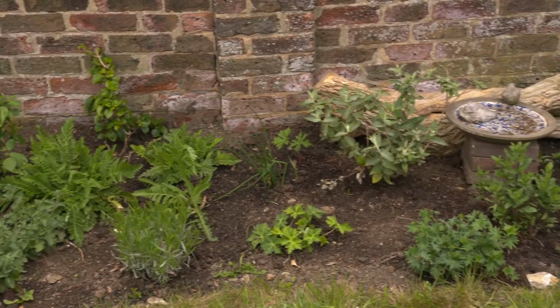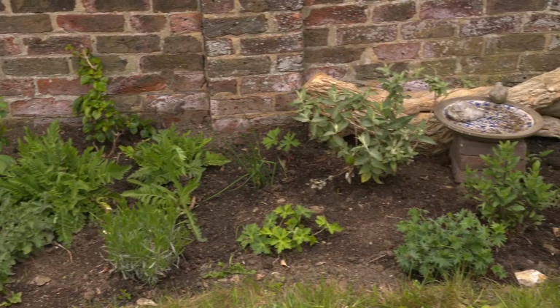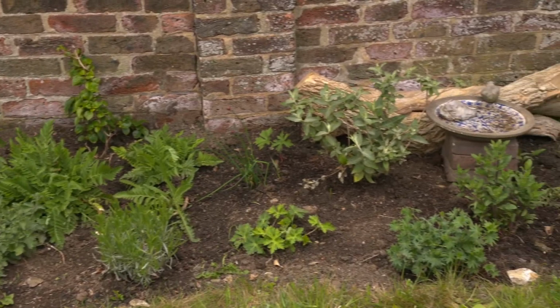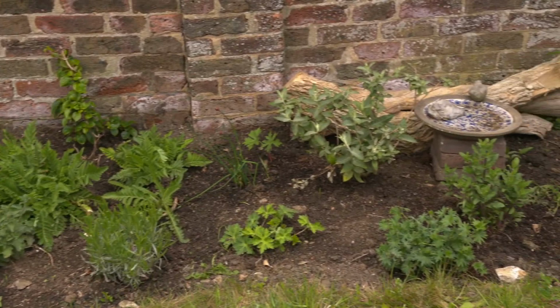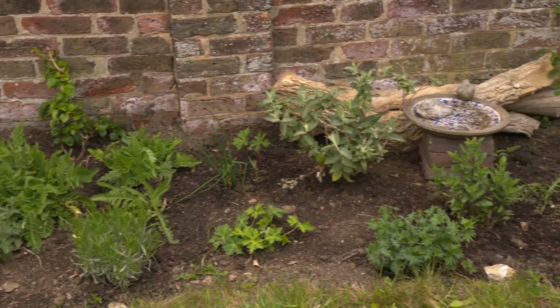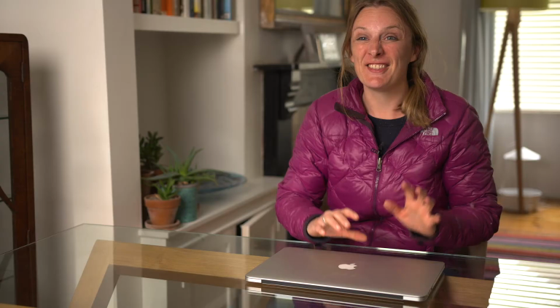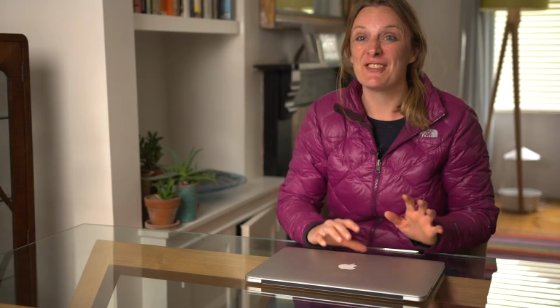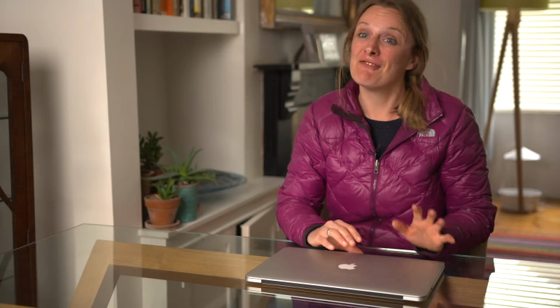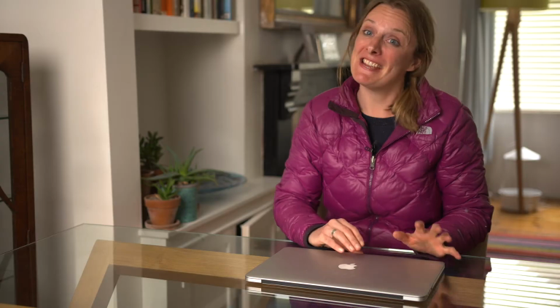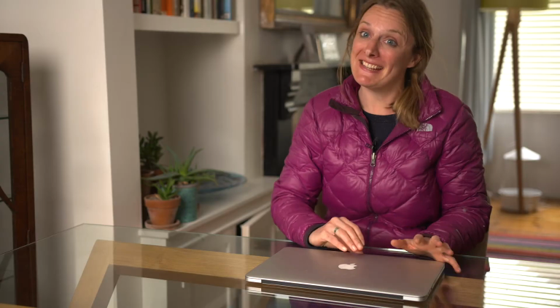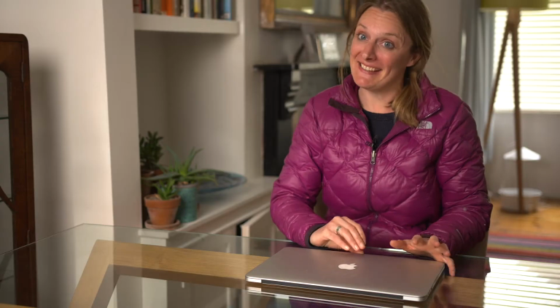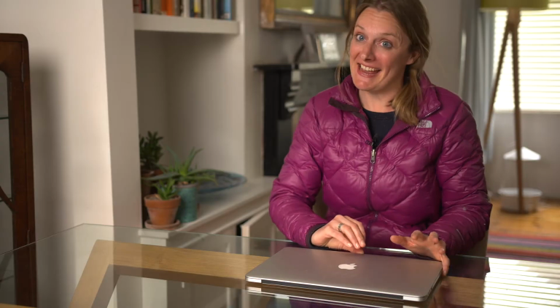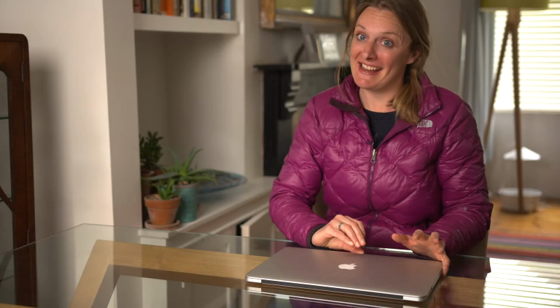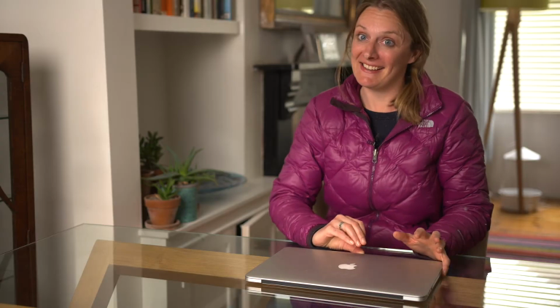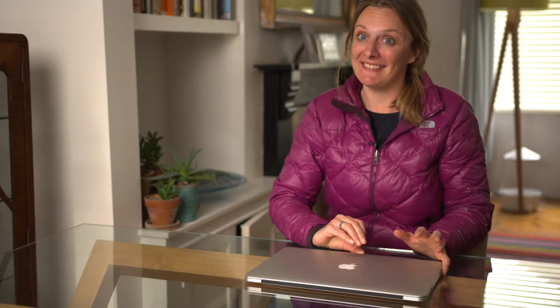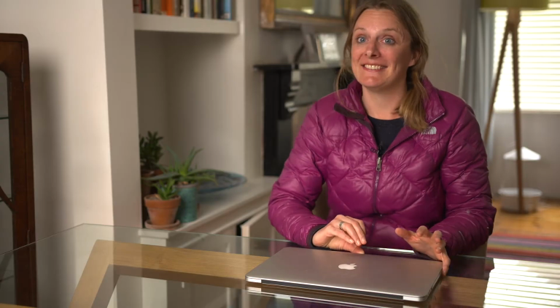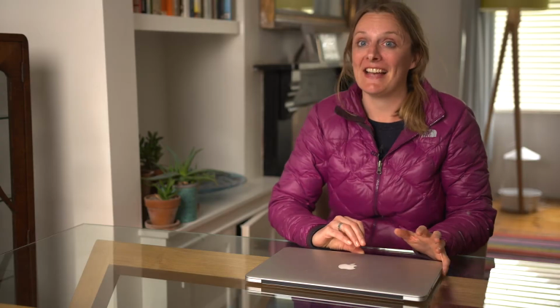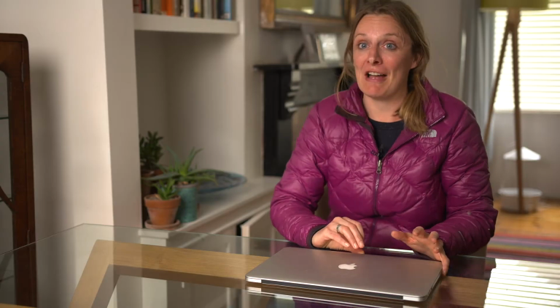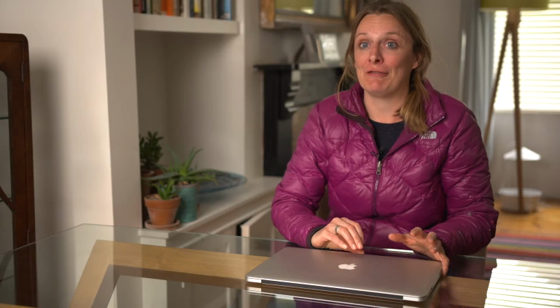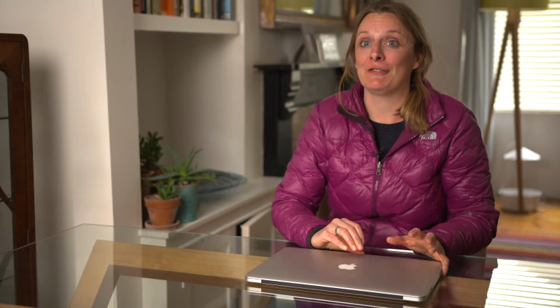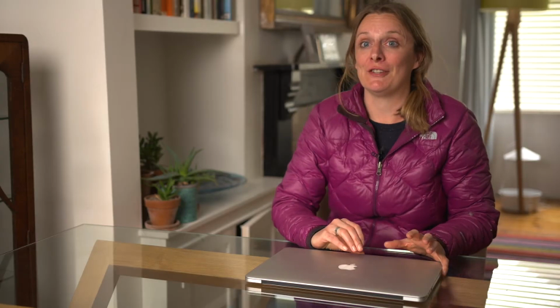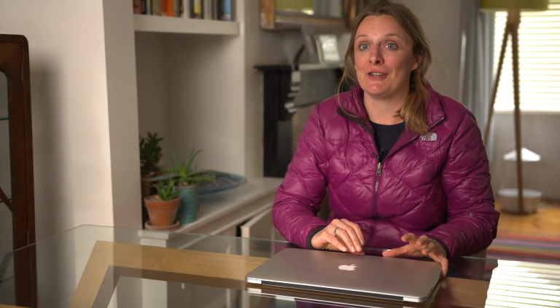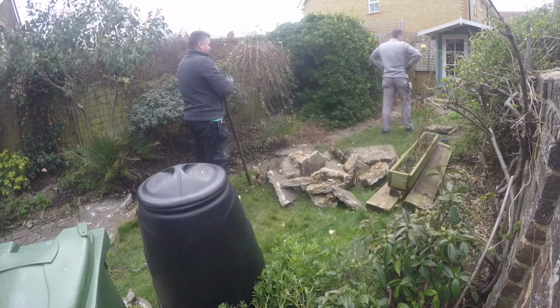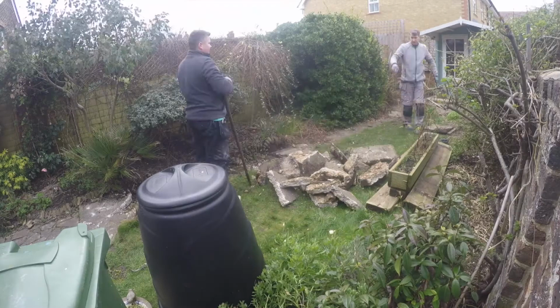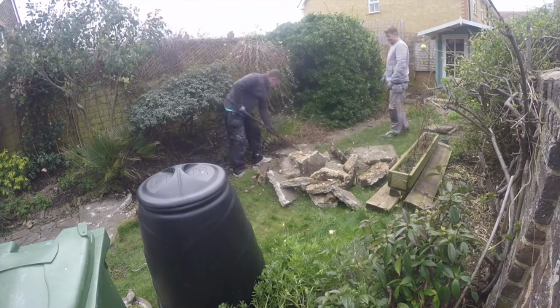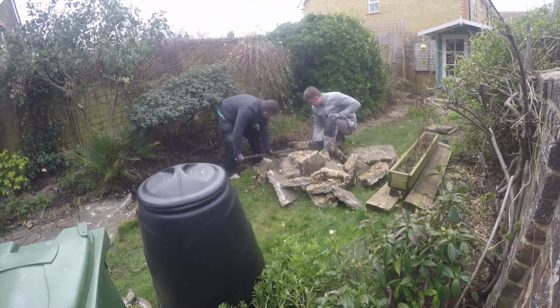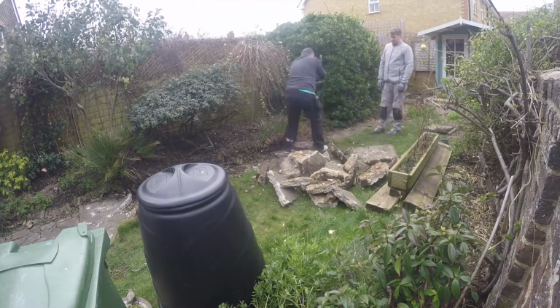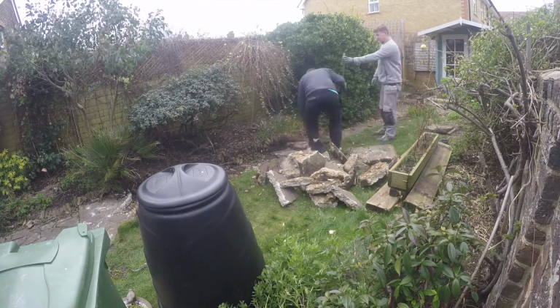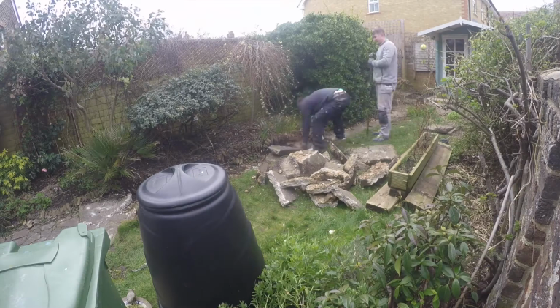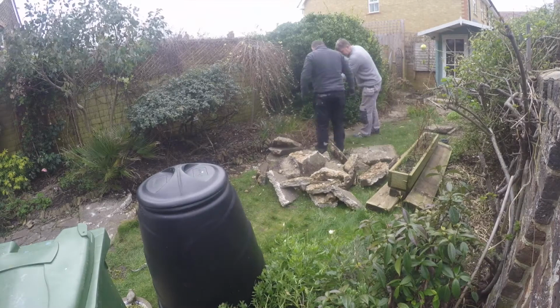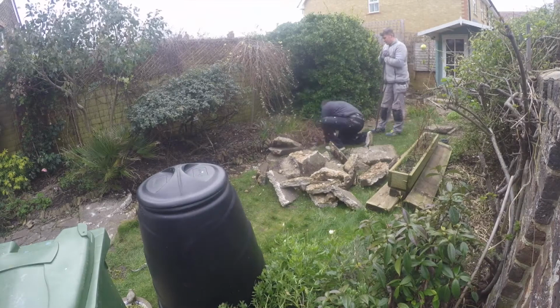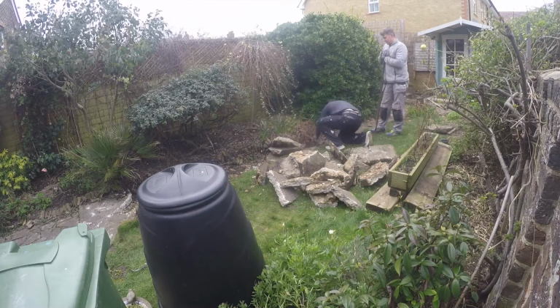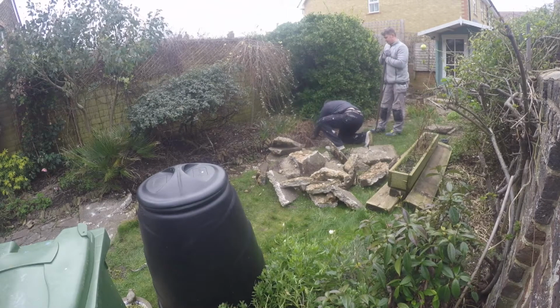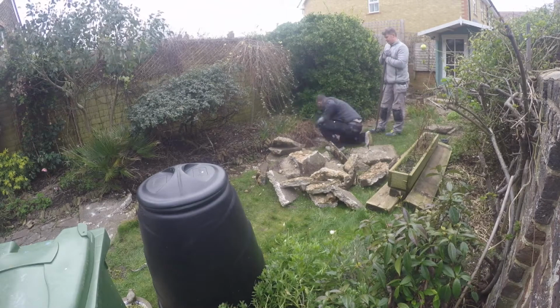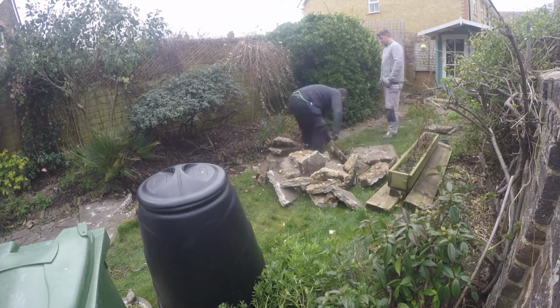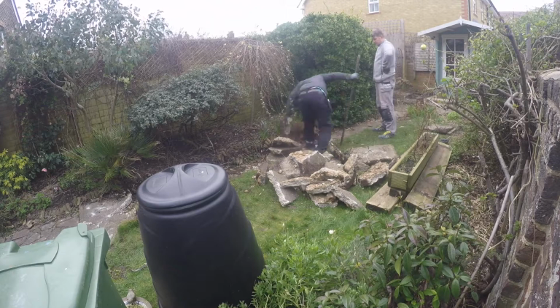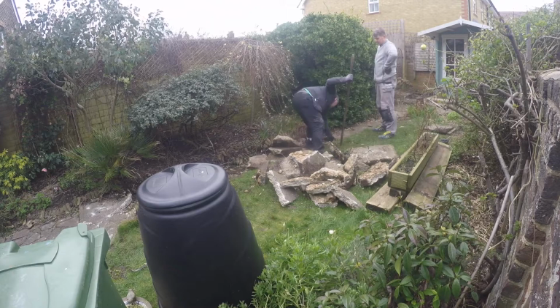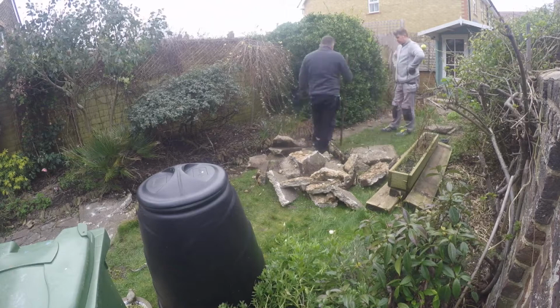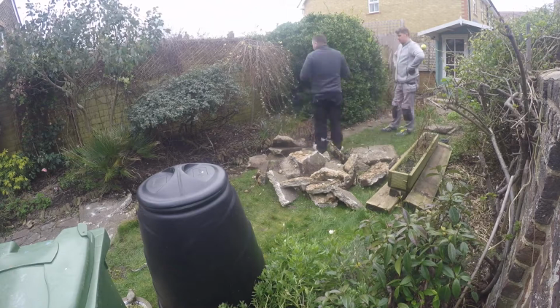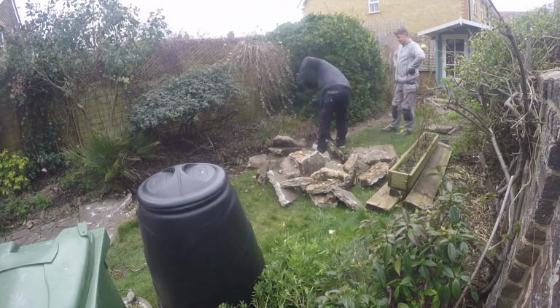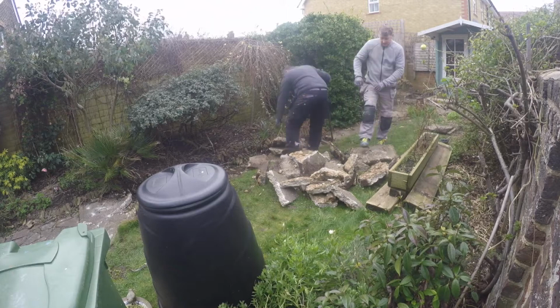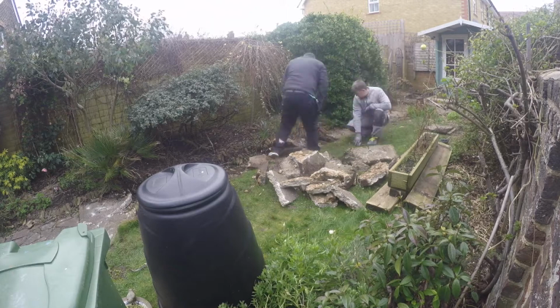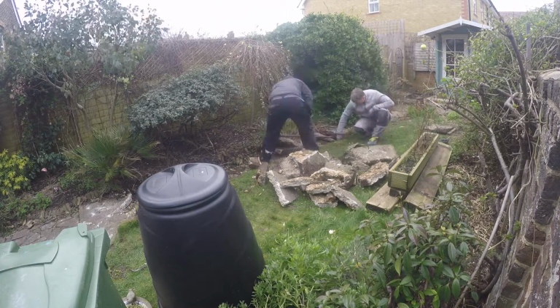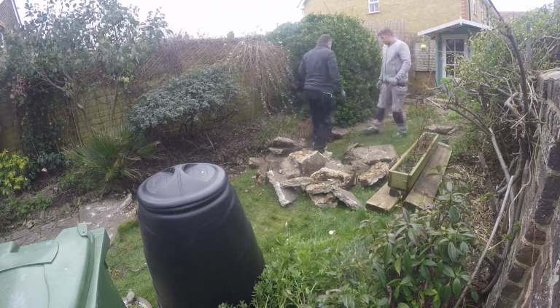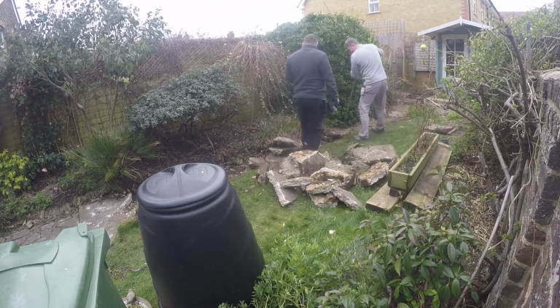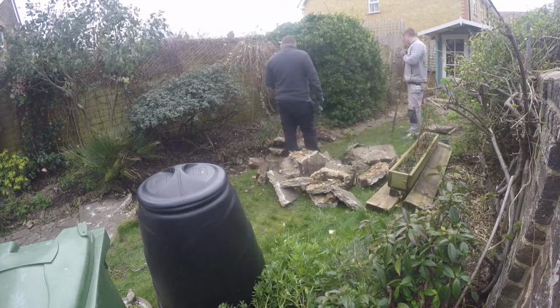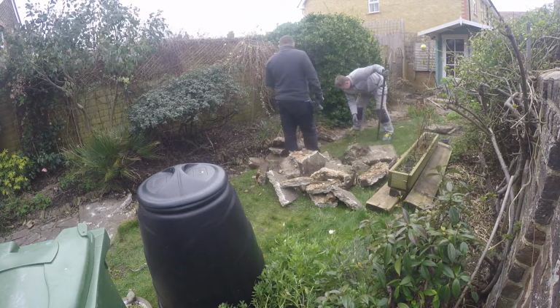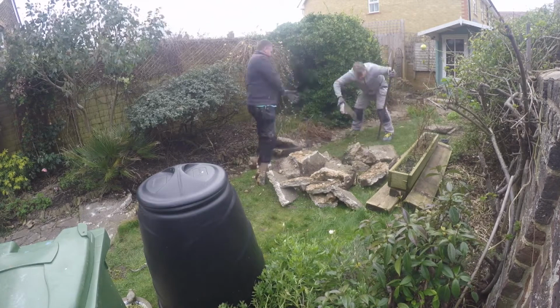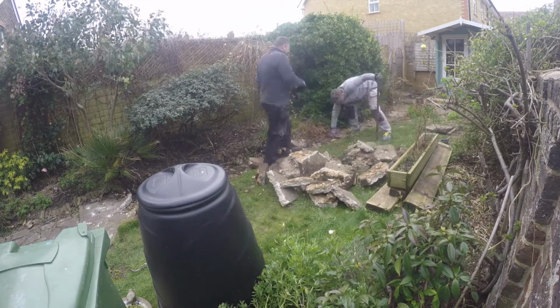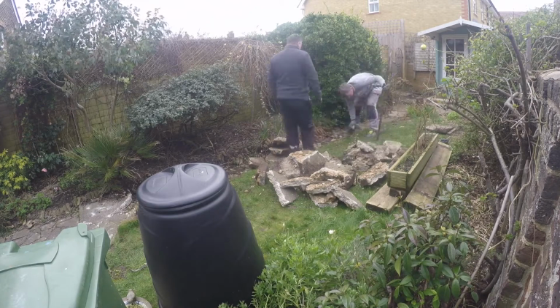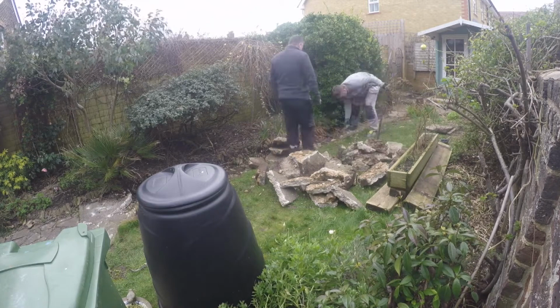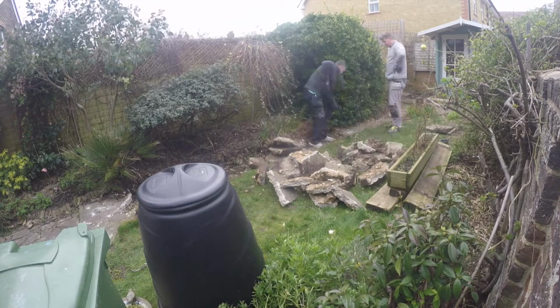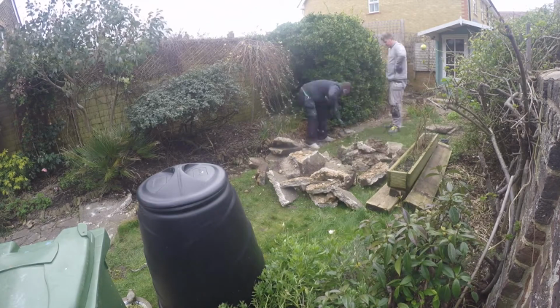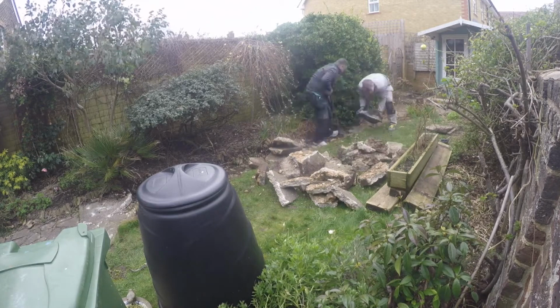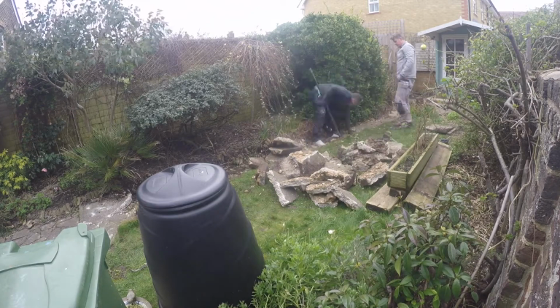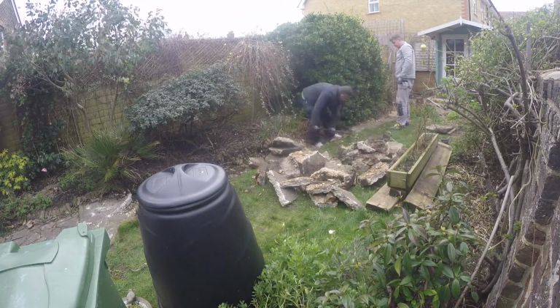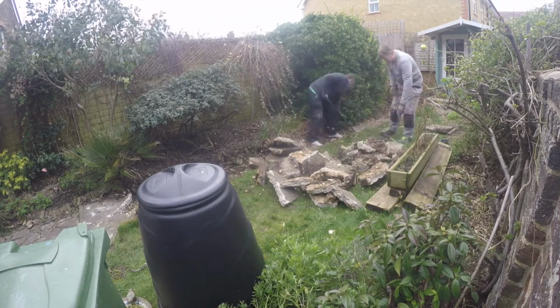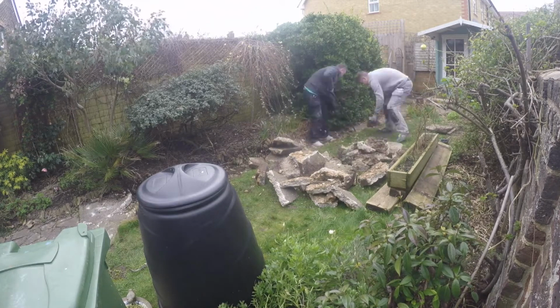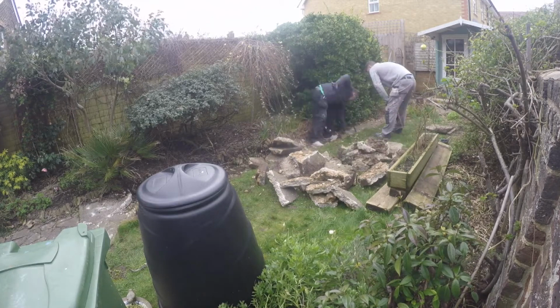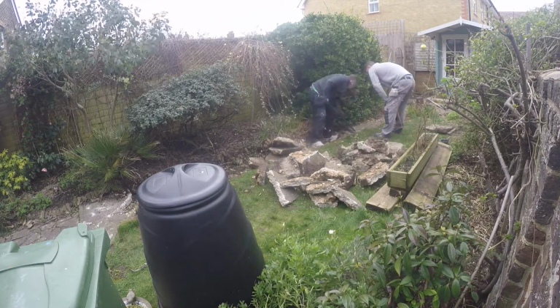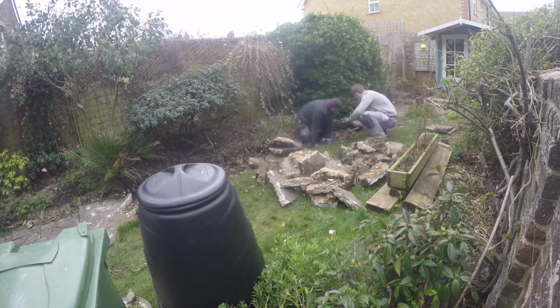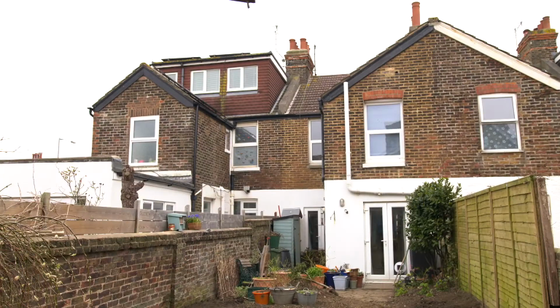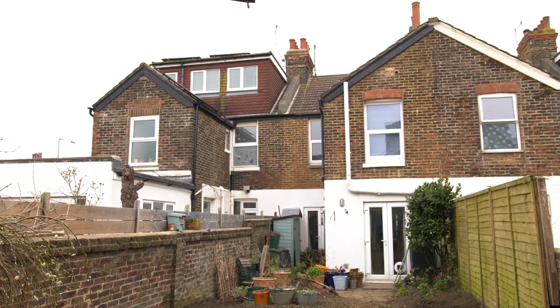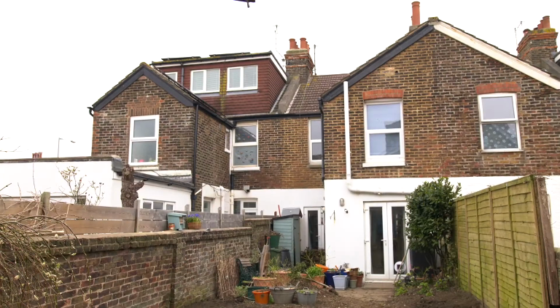This is three days after we took the patio and the path up and exposed all of that lovely soil.